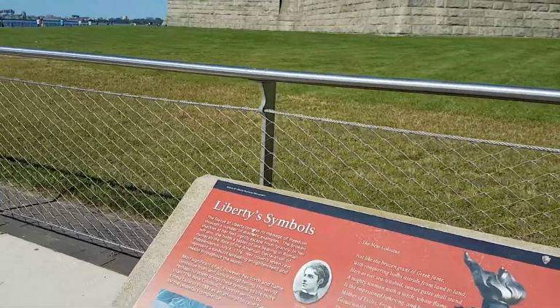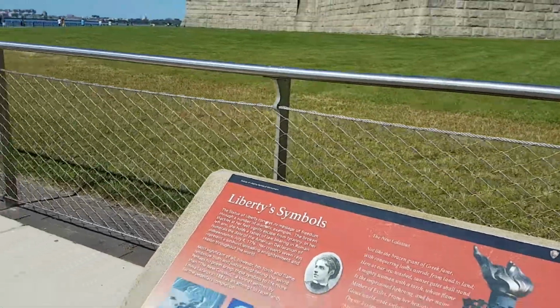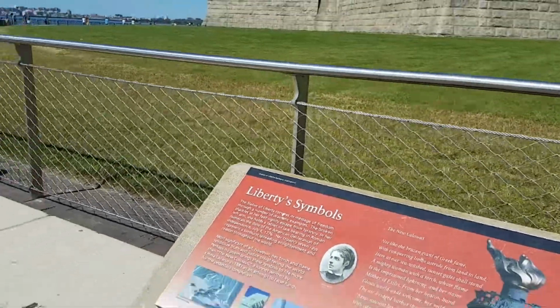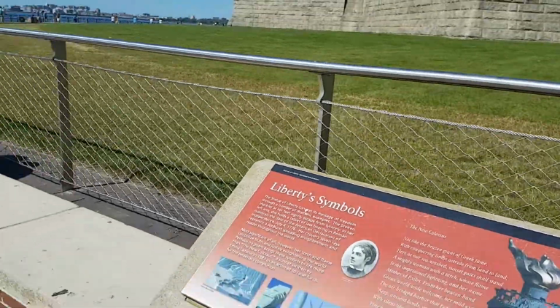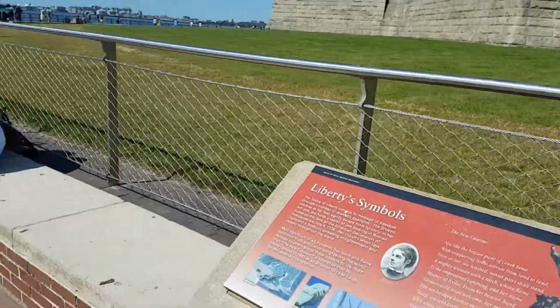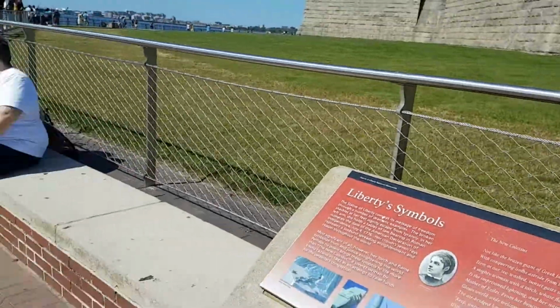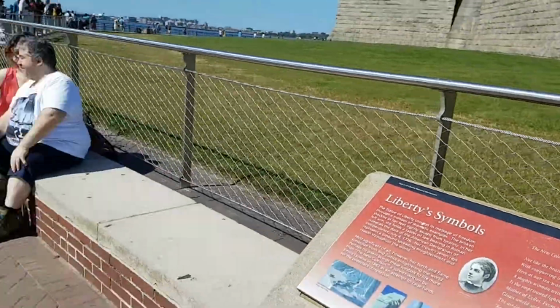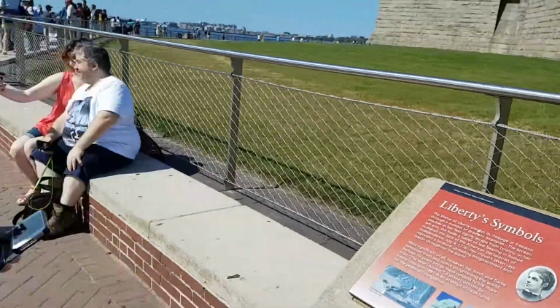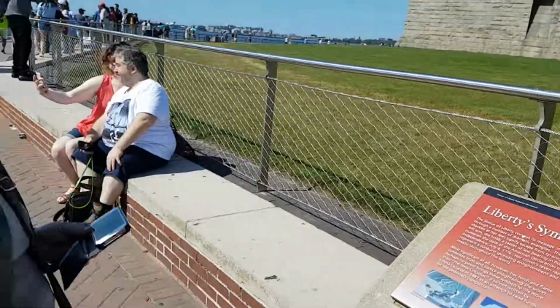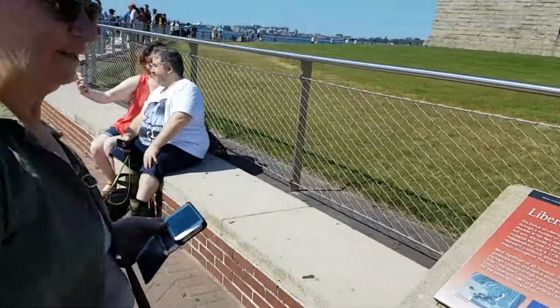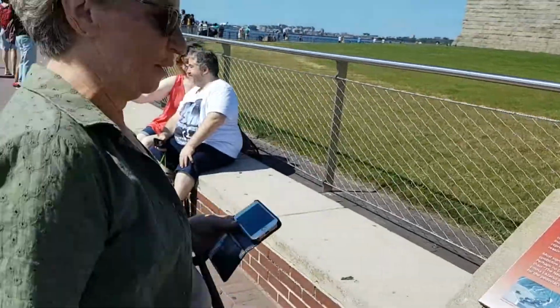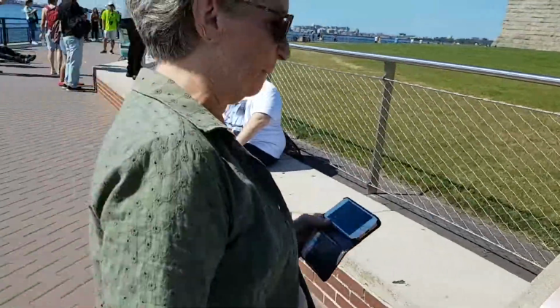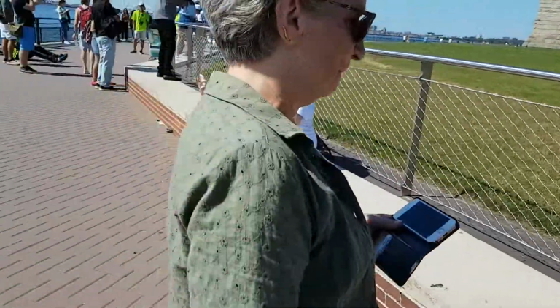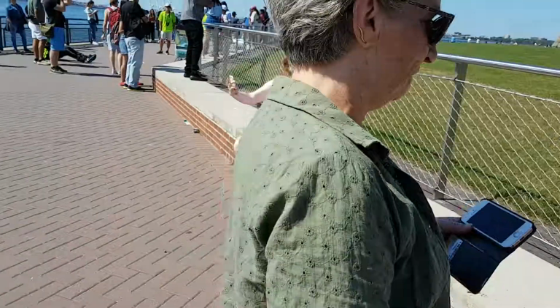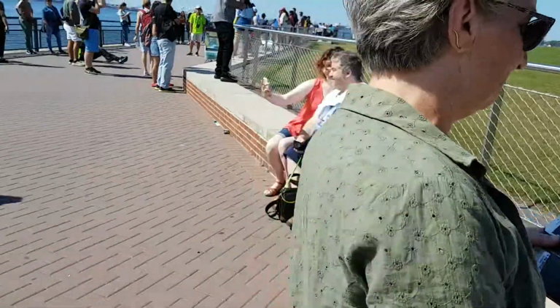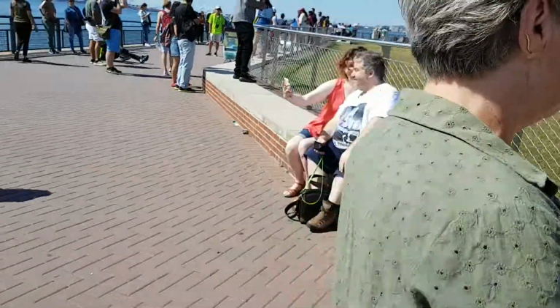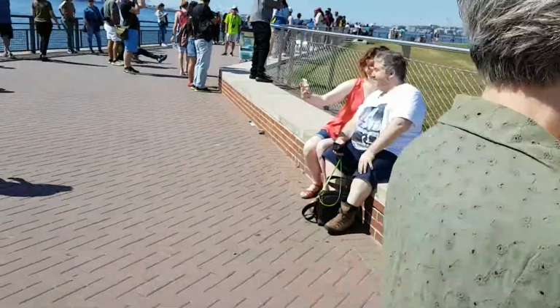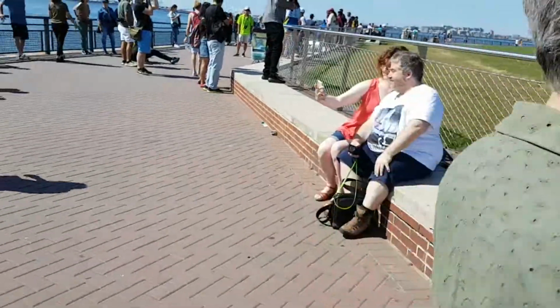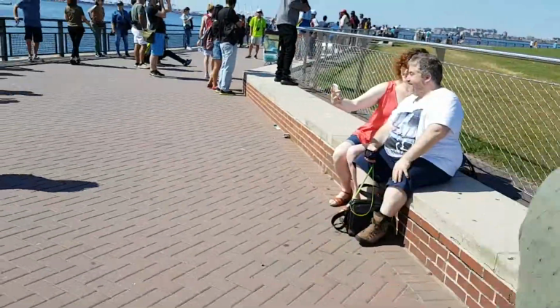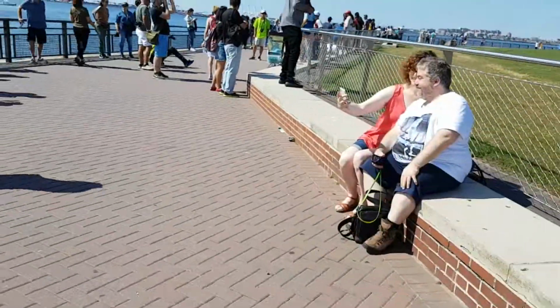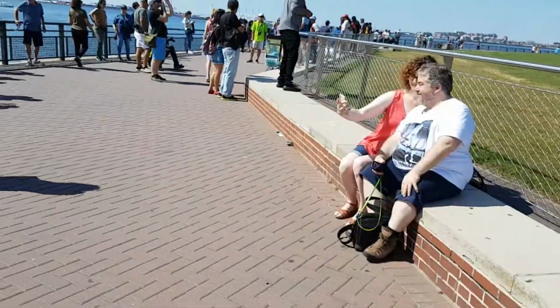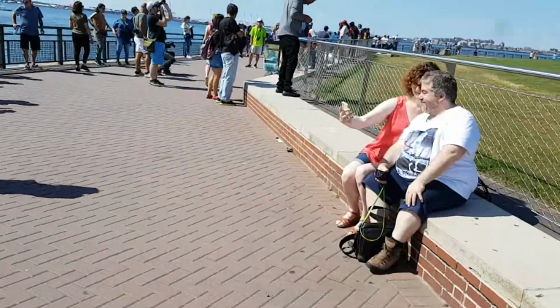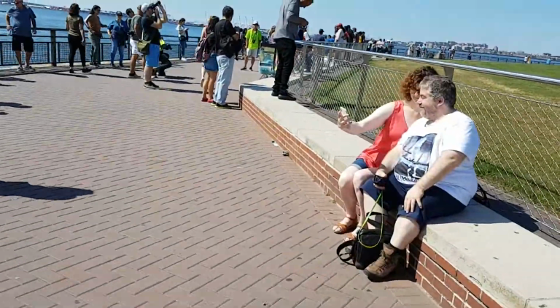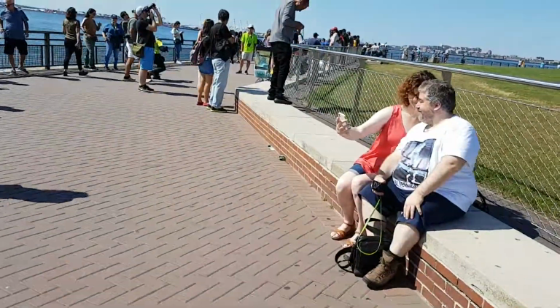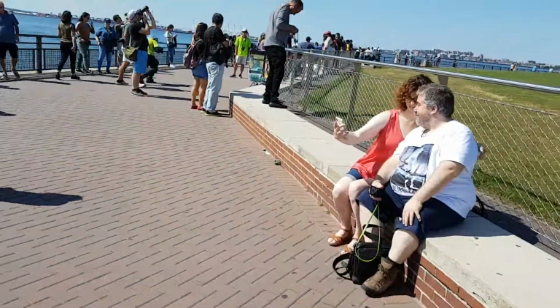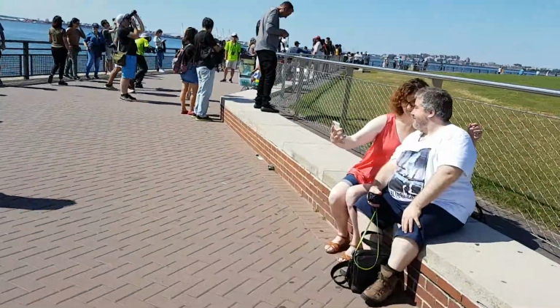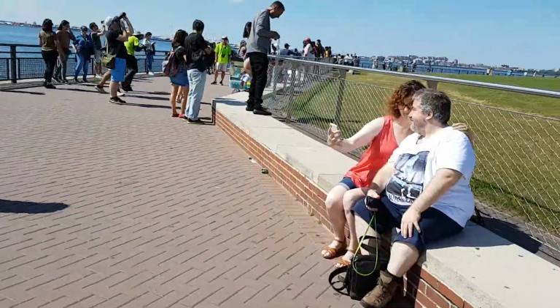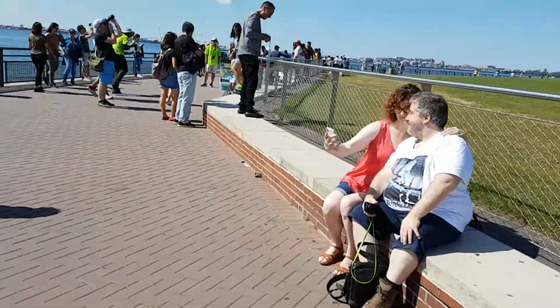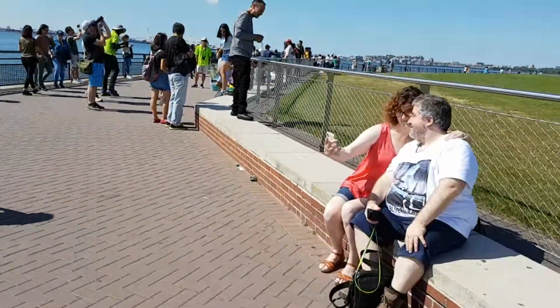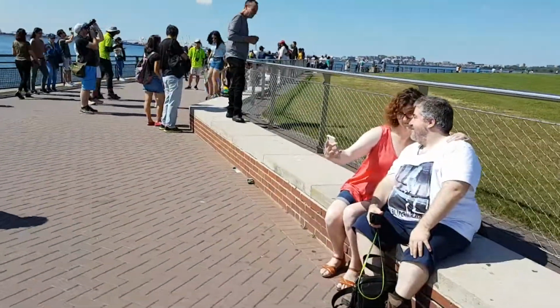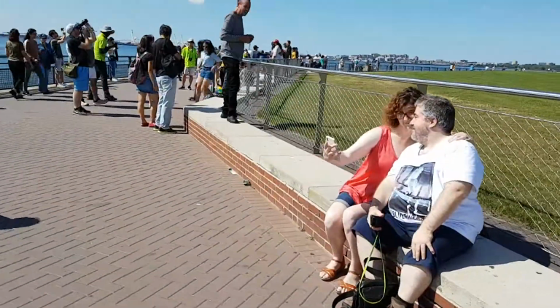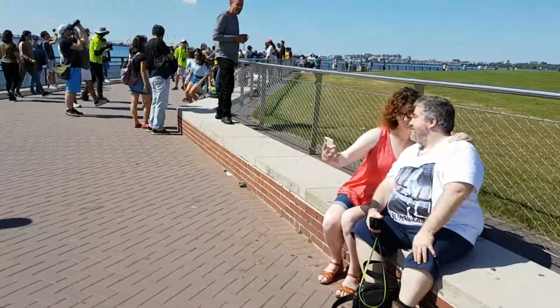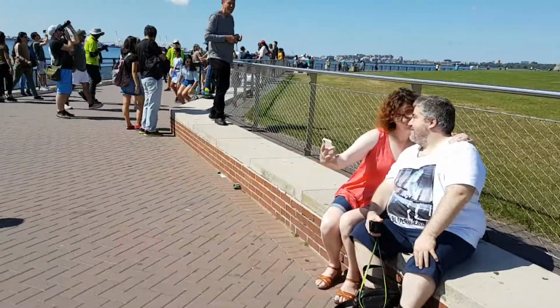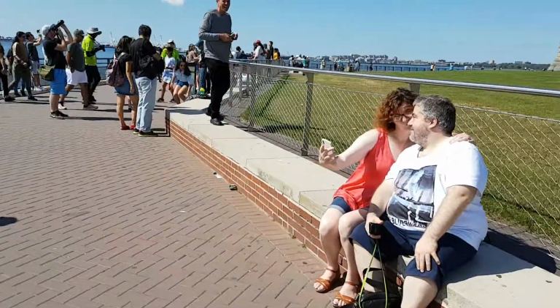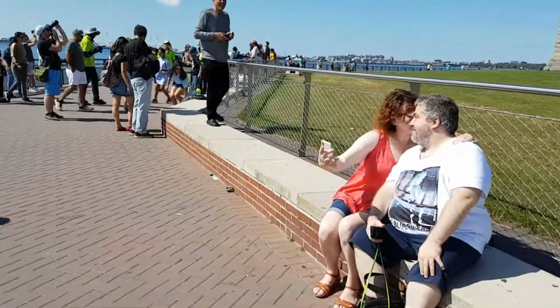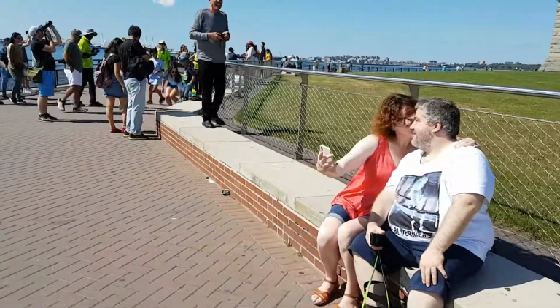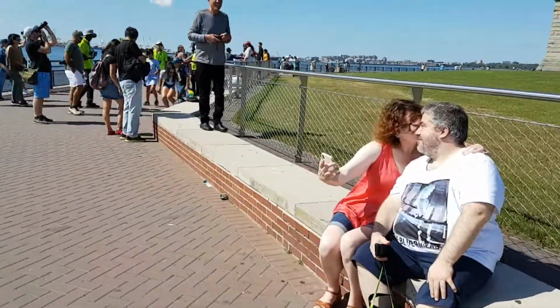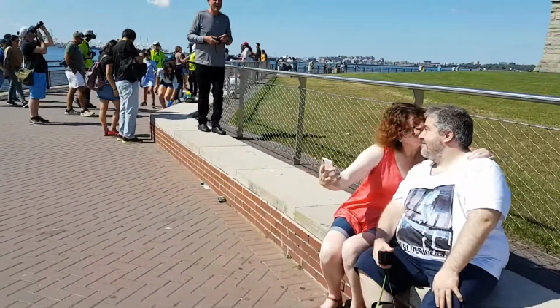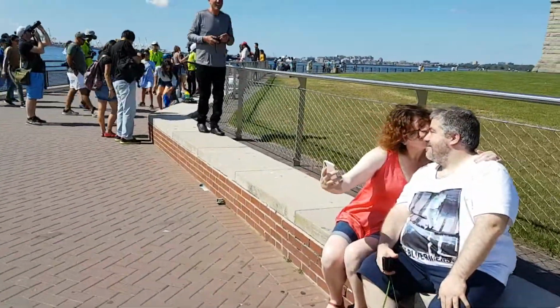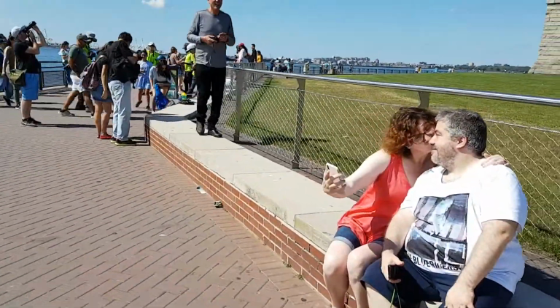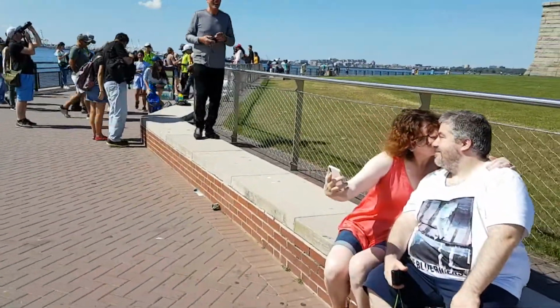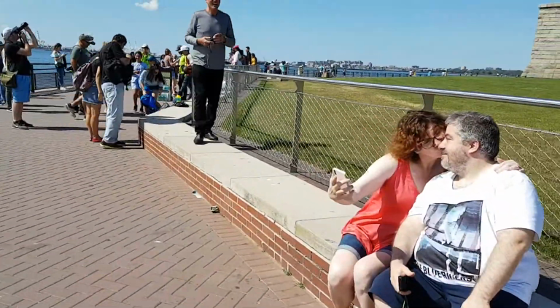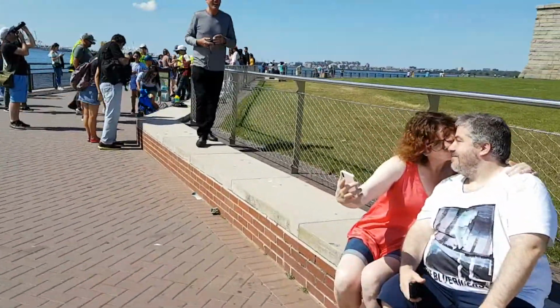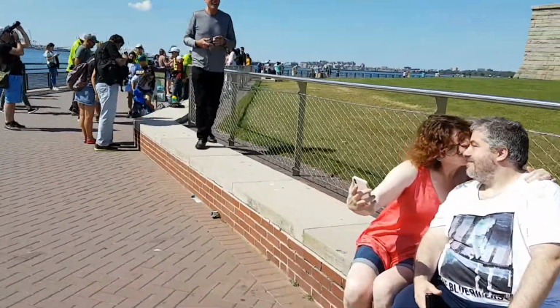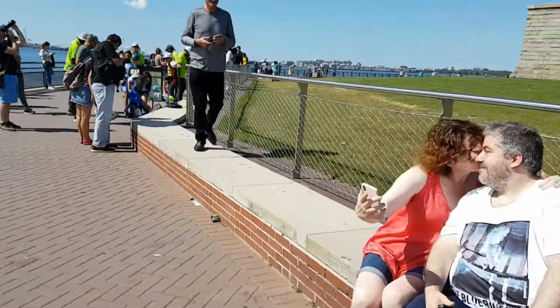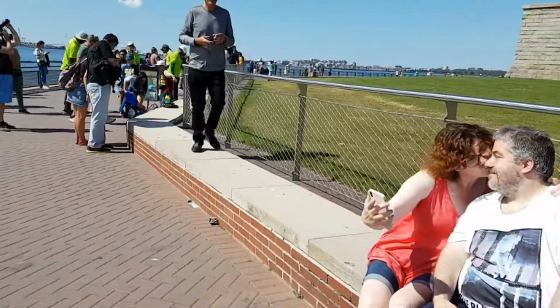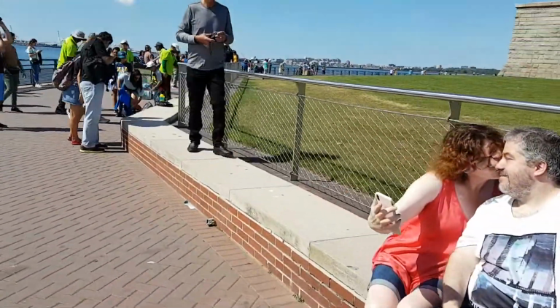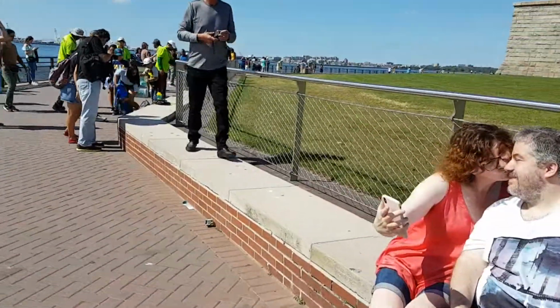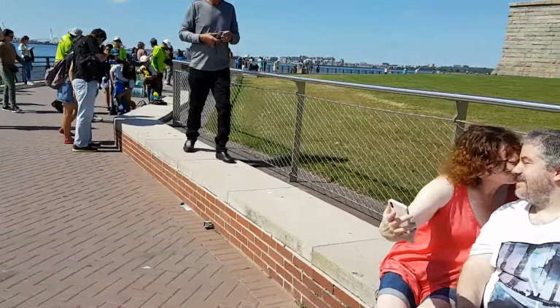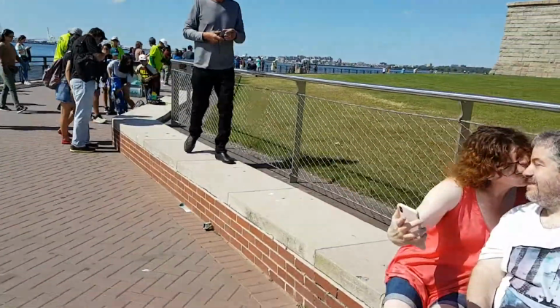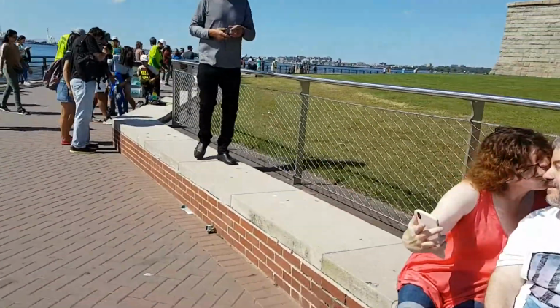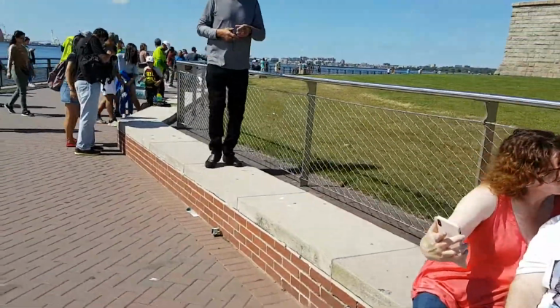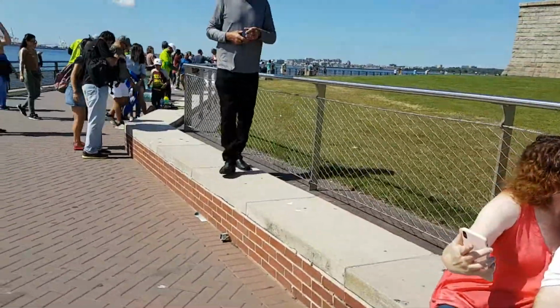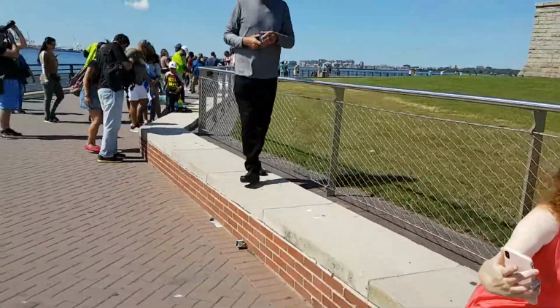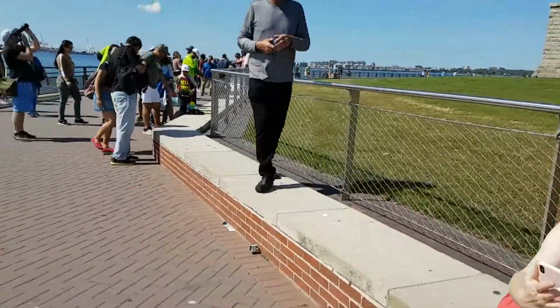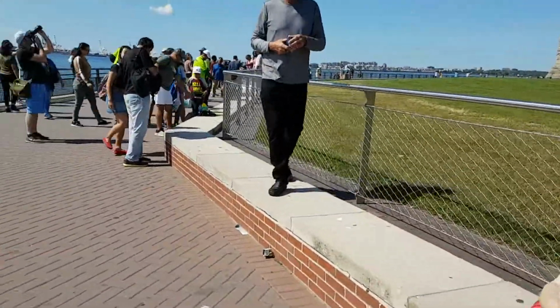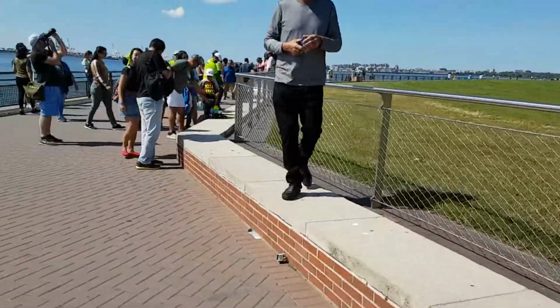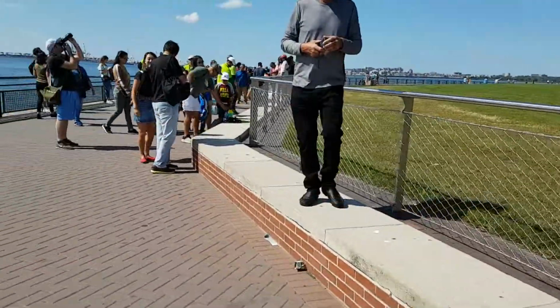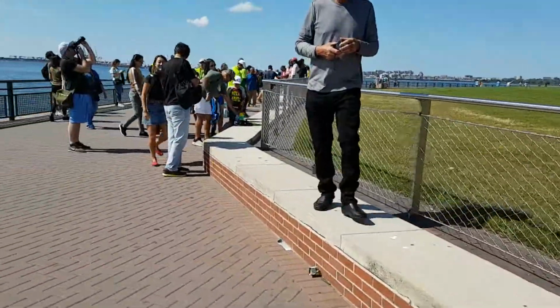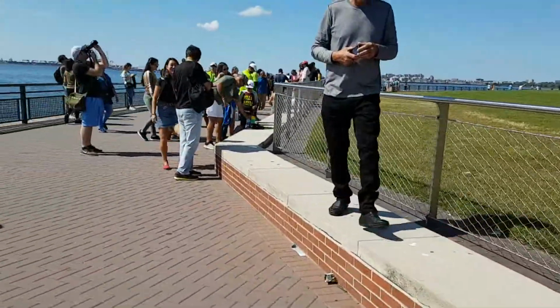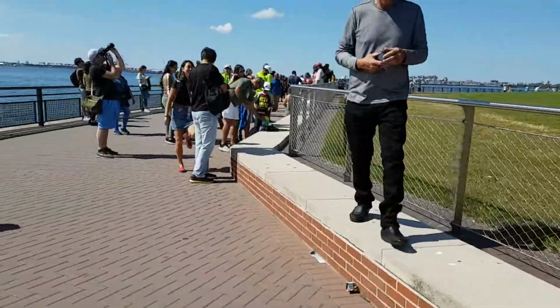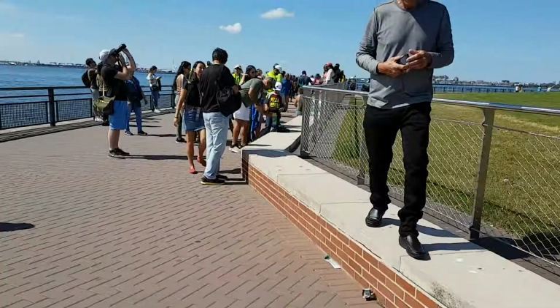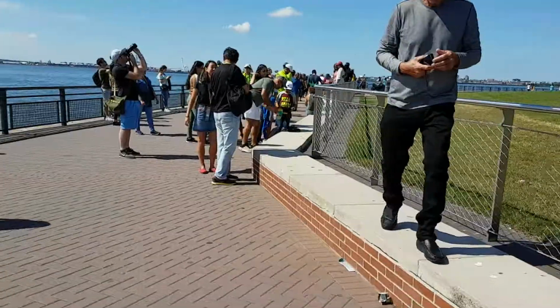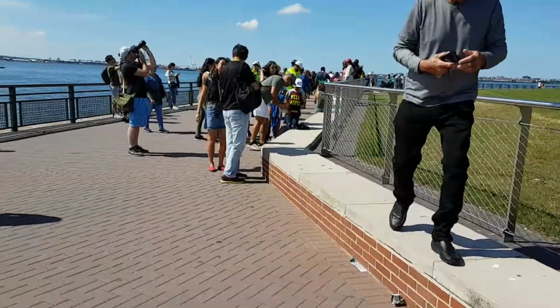So there you are on Liberty Island, seeing the Statue of Liberty along with hundreds of tourists.